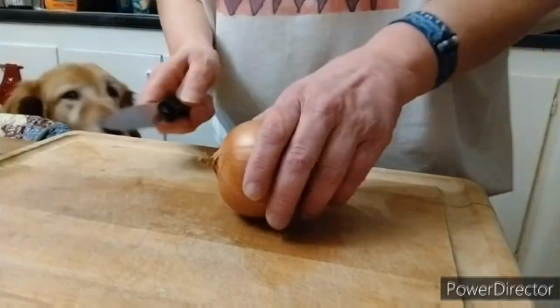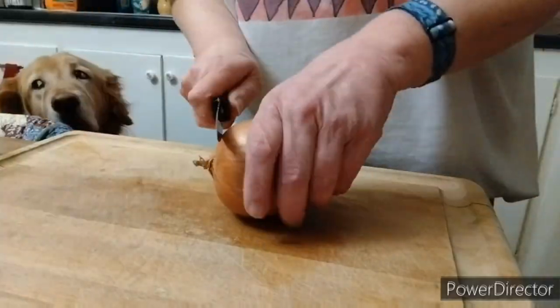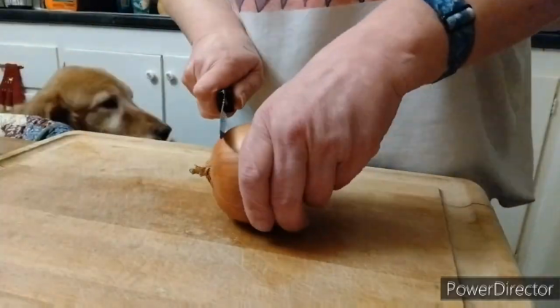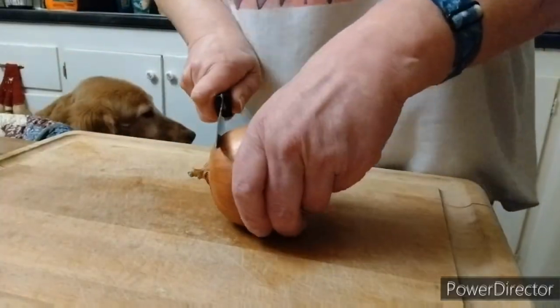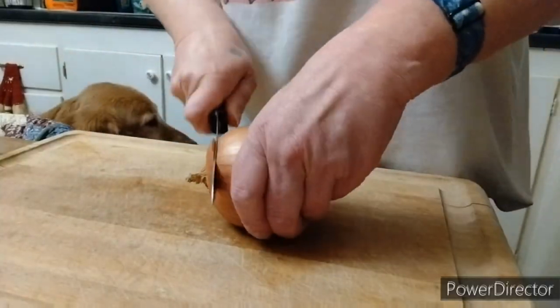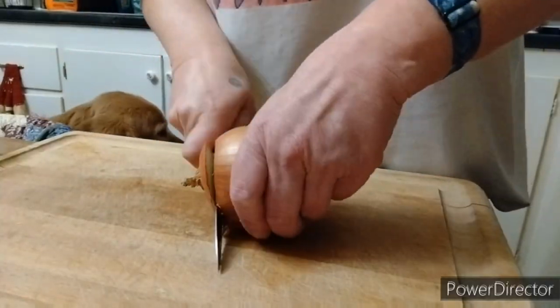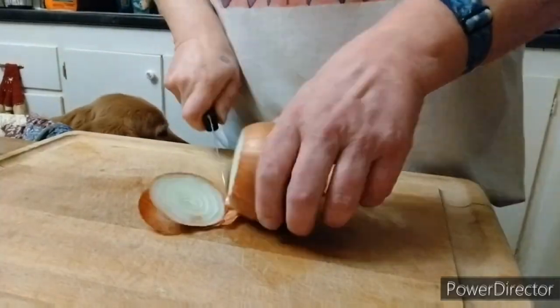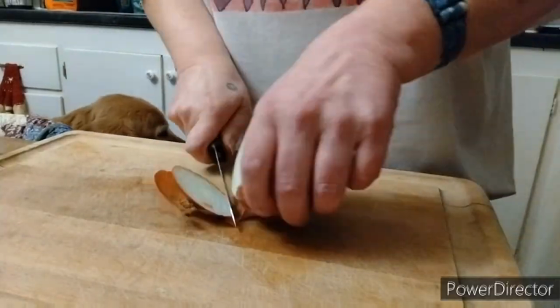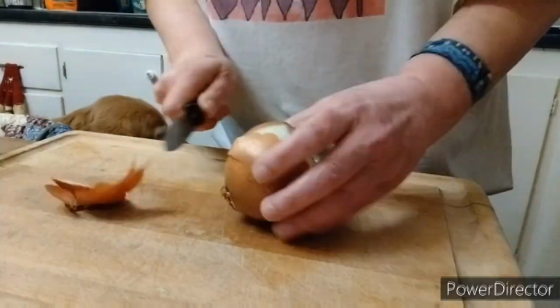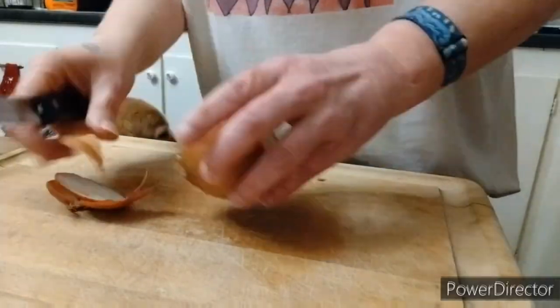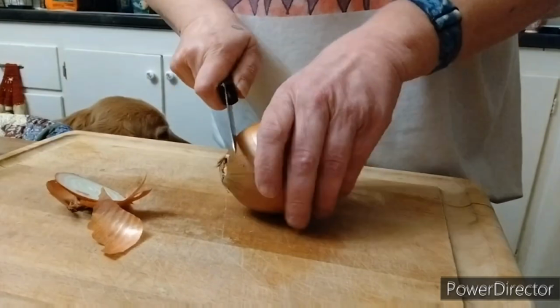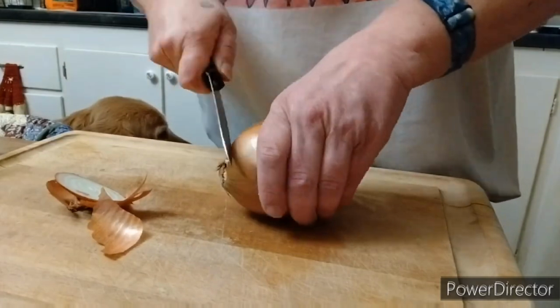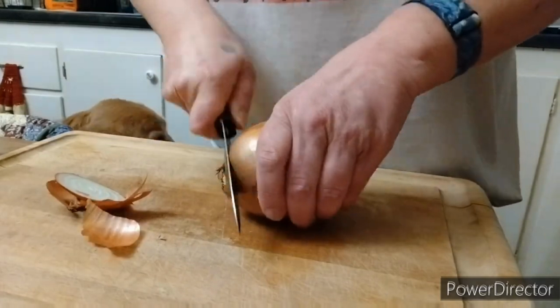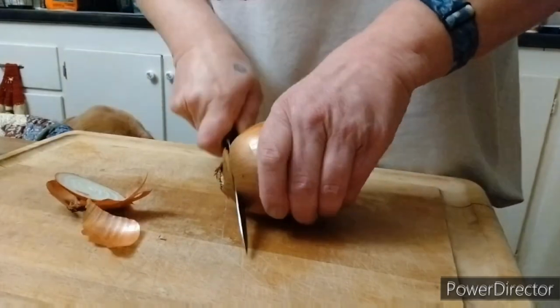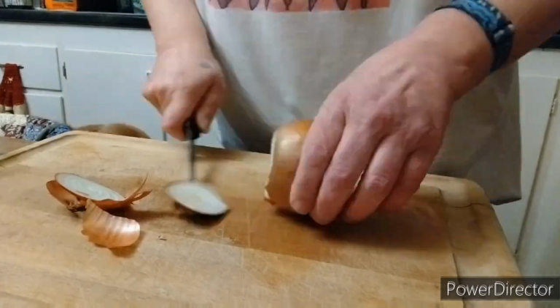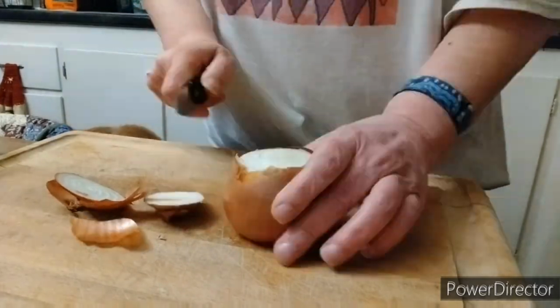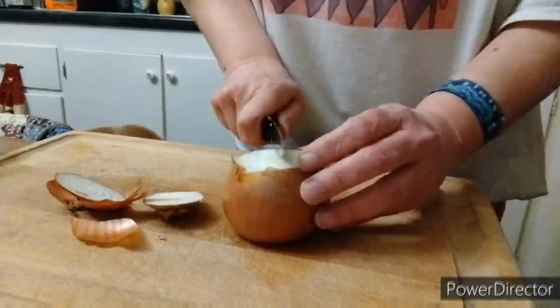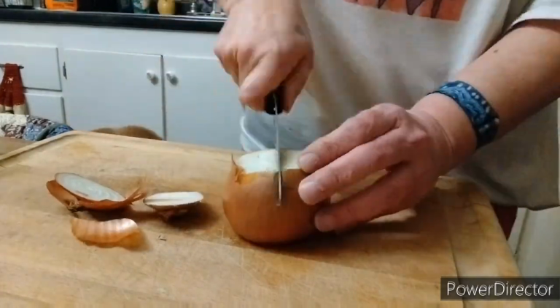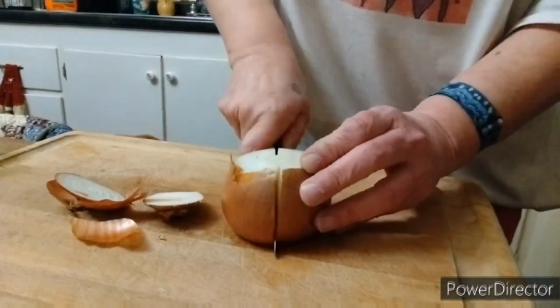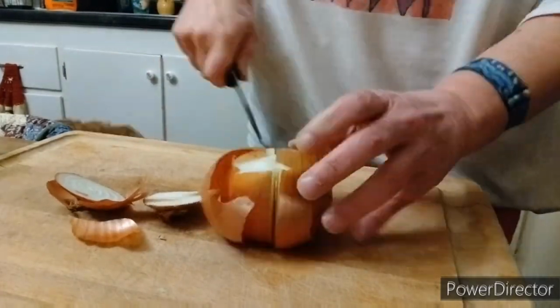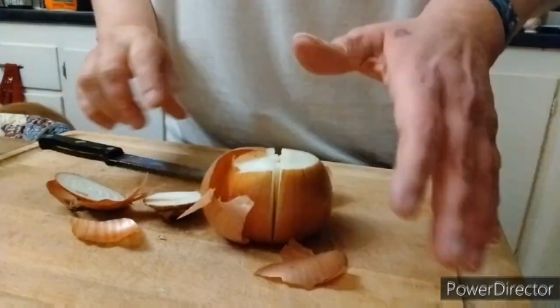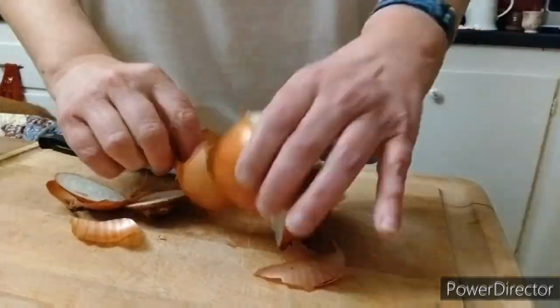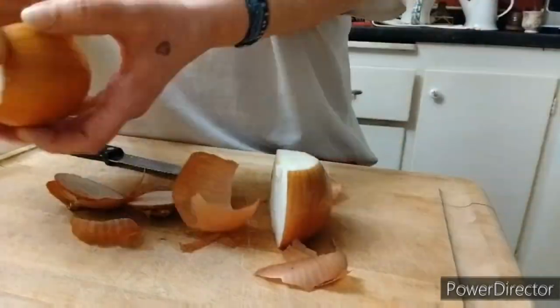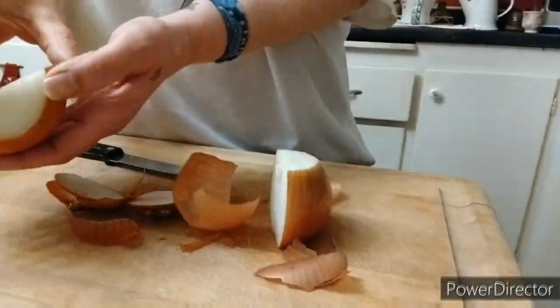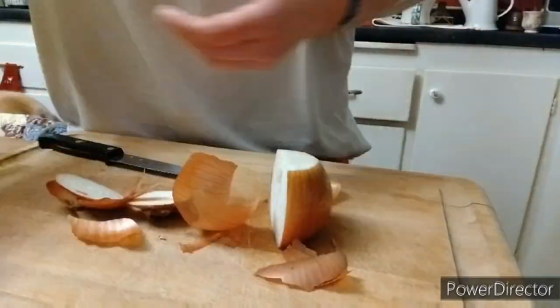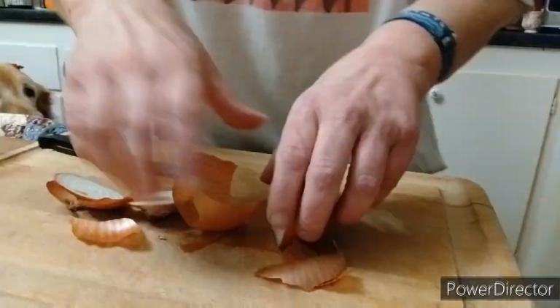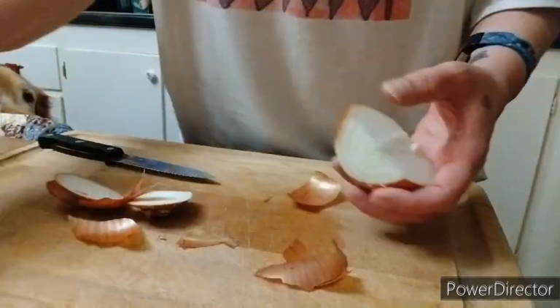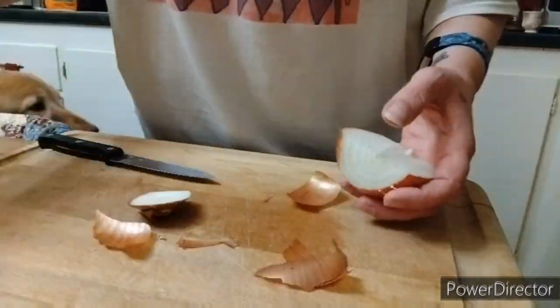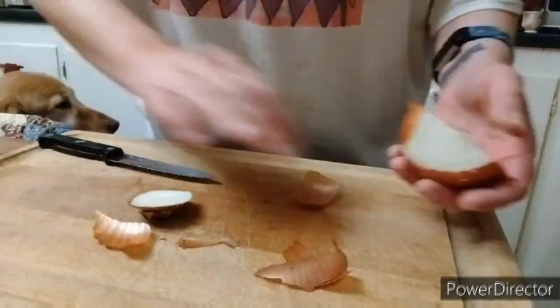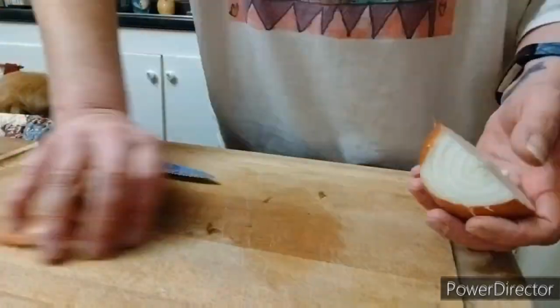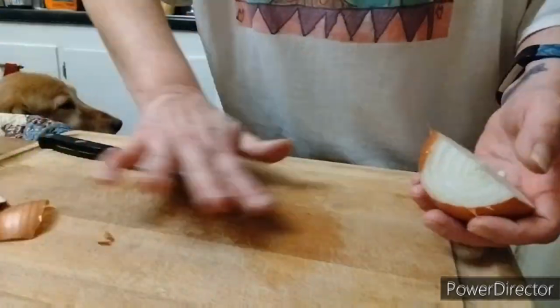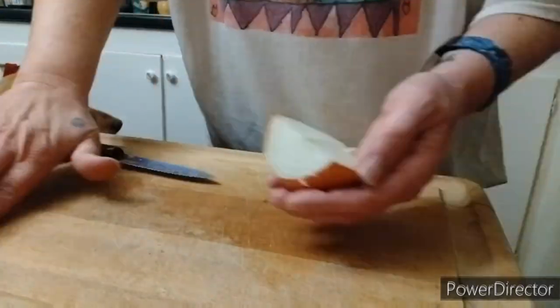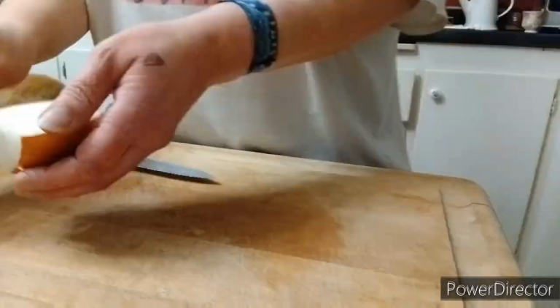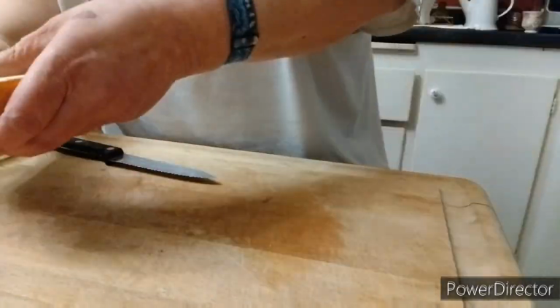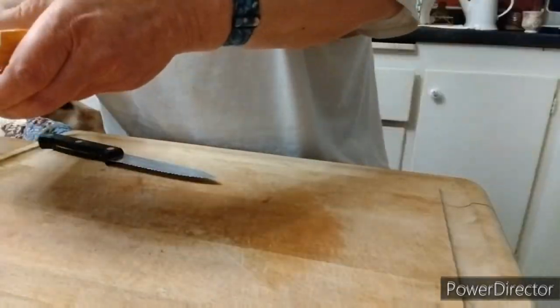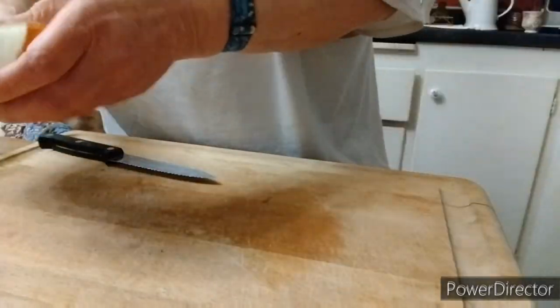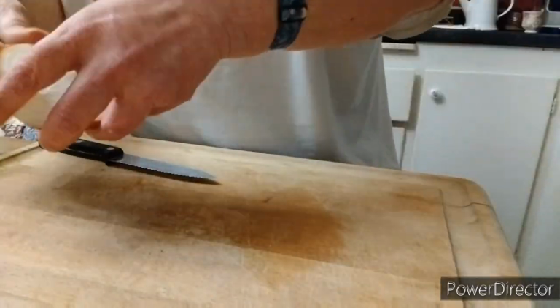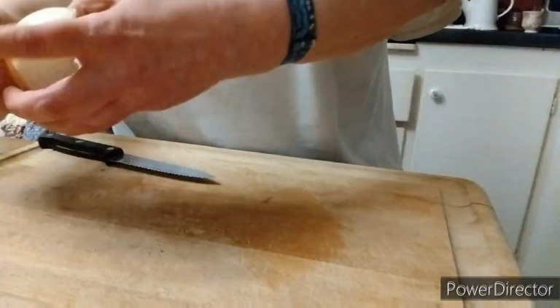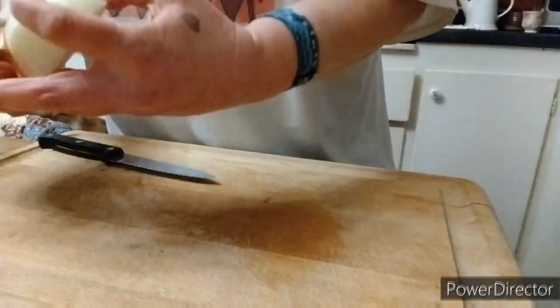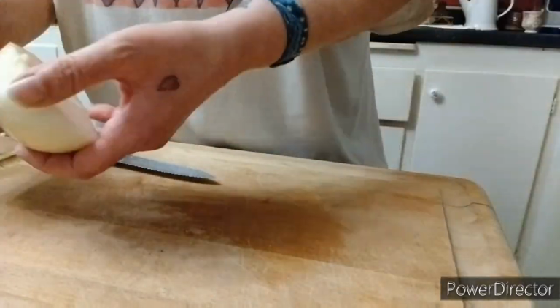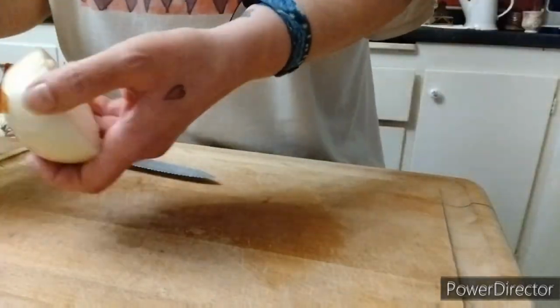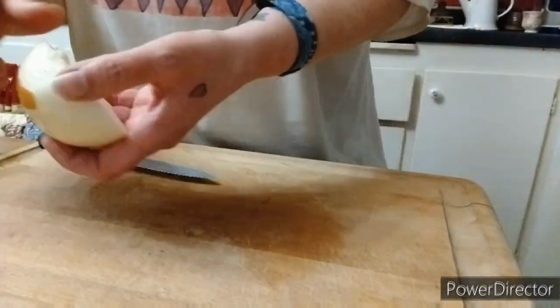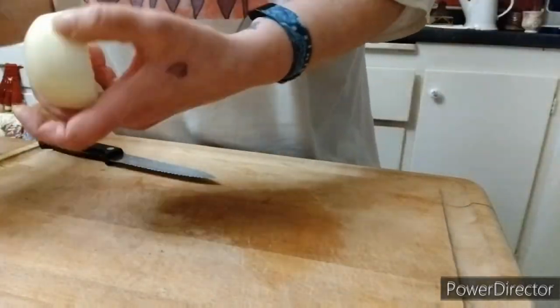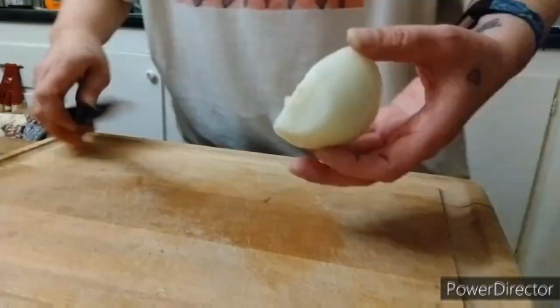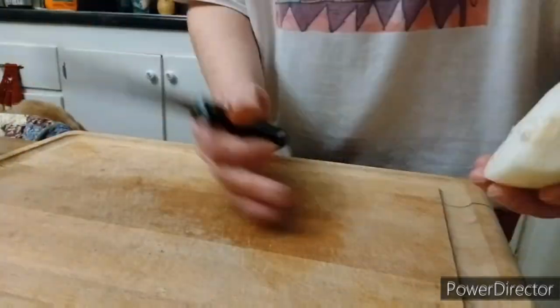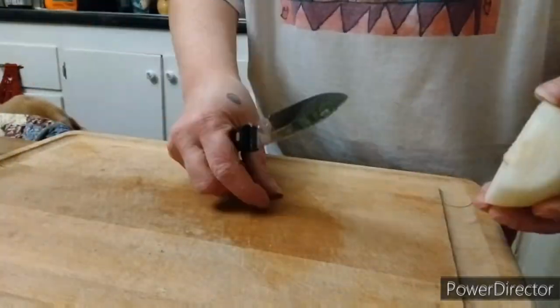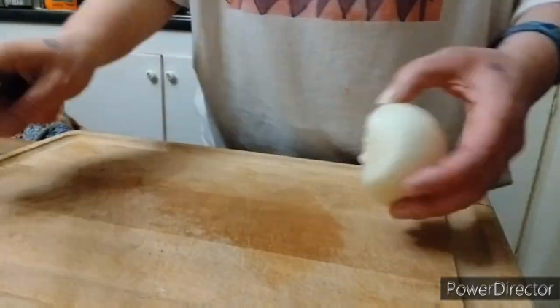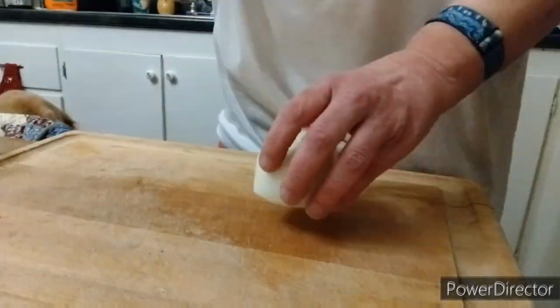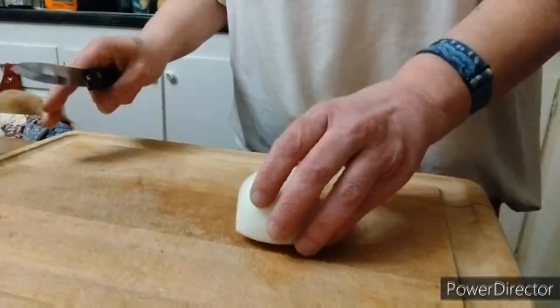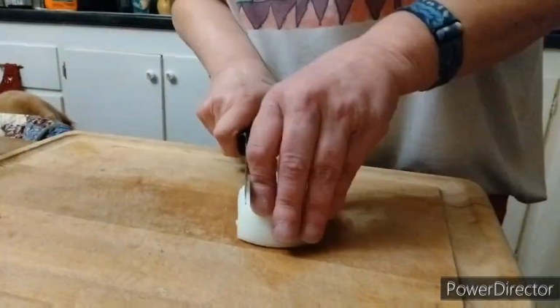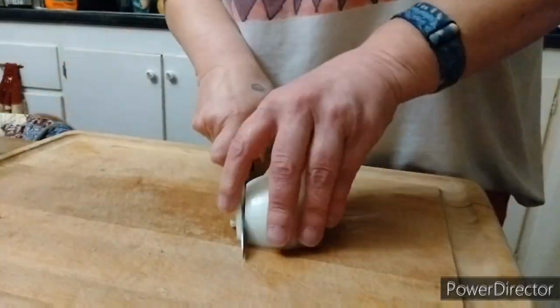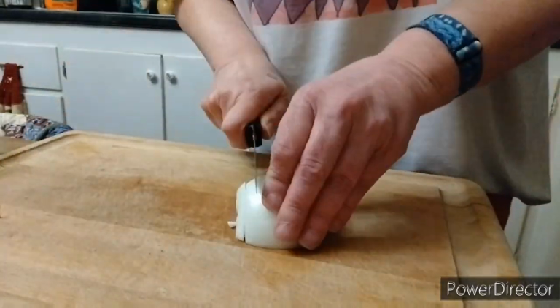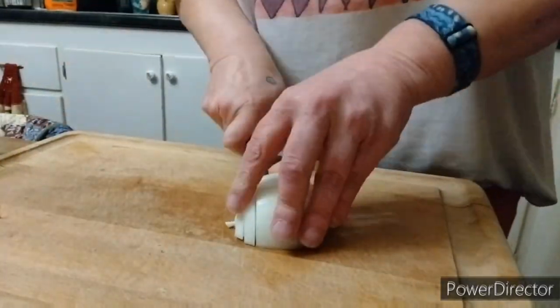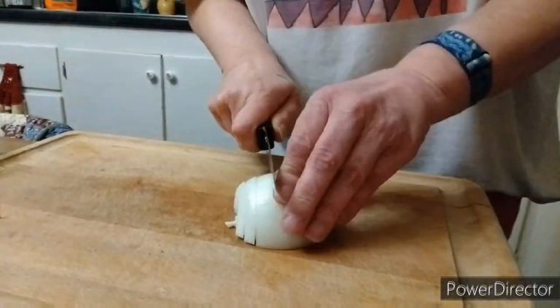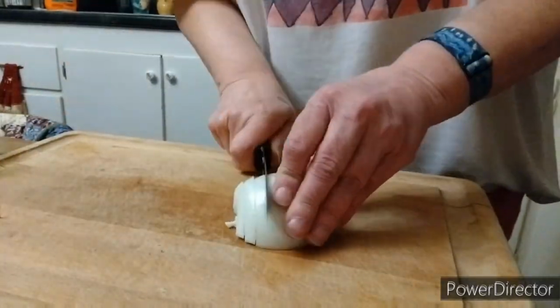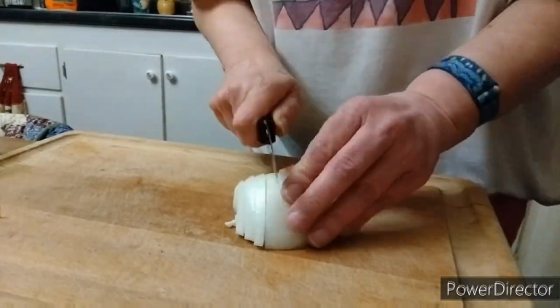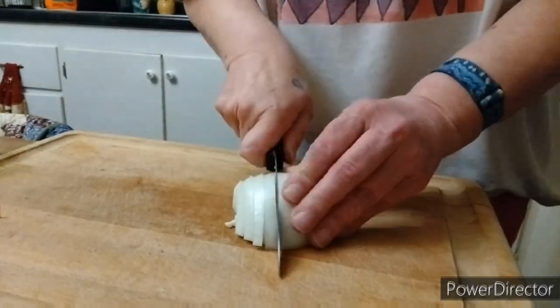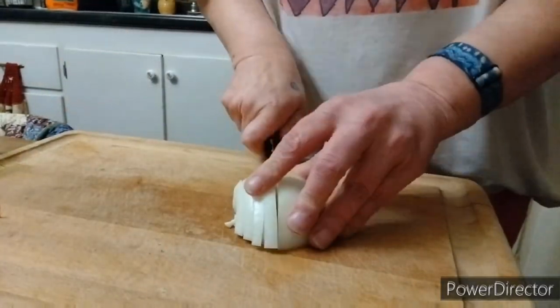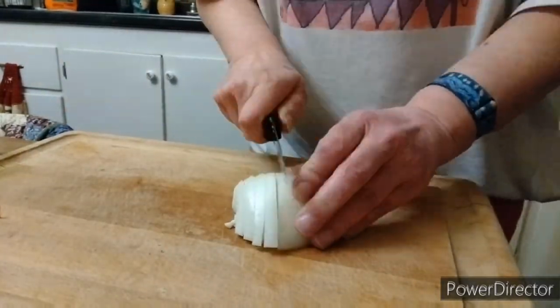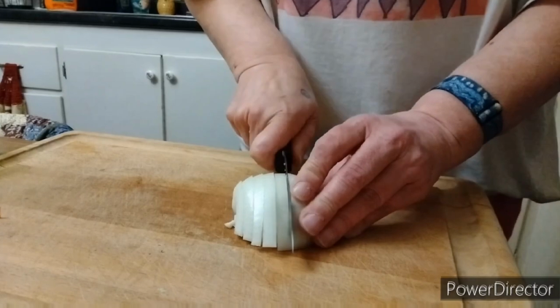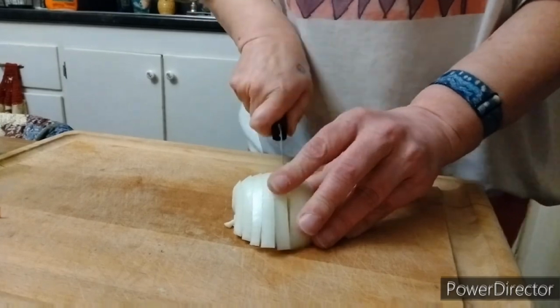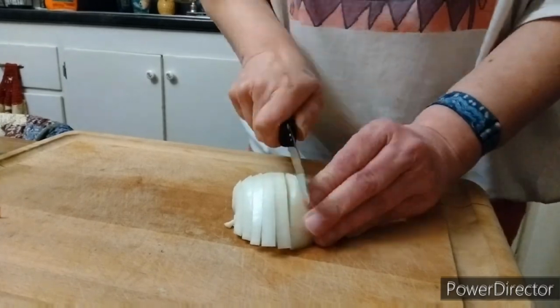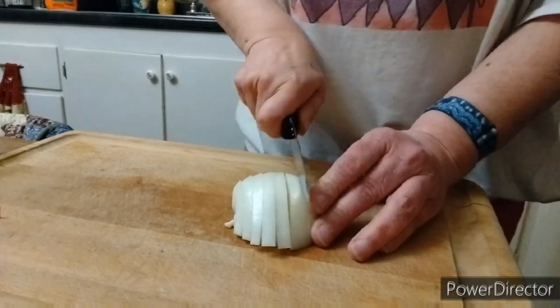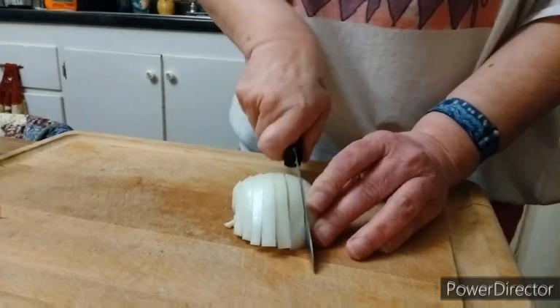Next we're gonna chop up an onion. That's always fun. I love chopping onions. Chop, chop, chop.